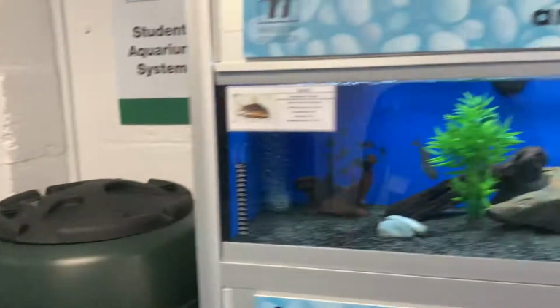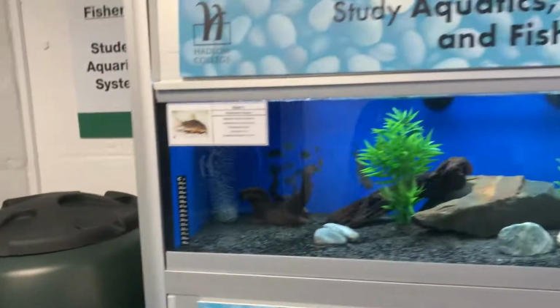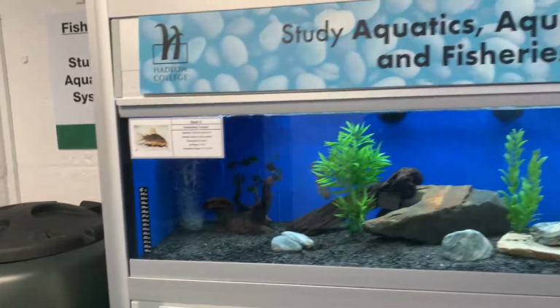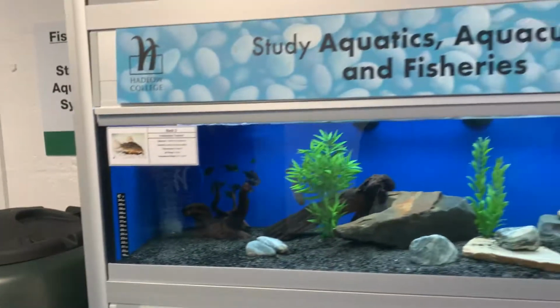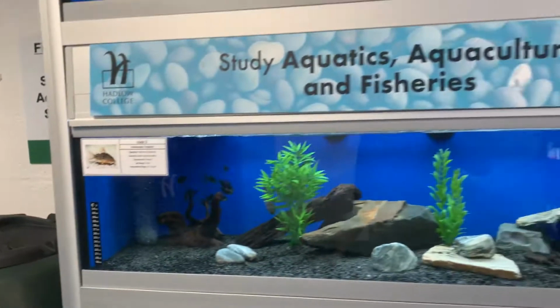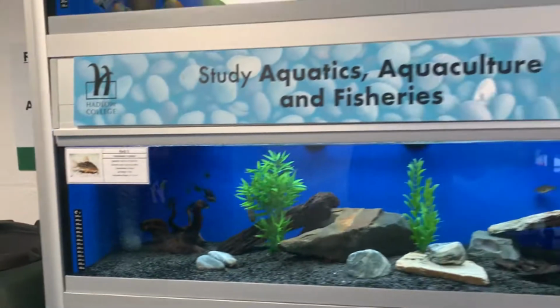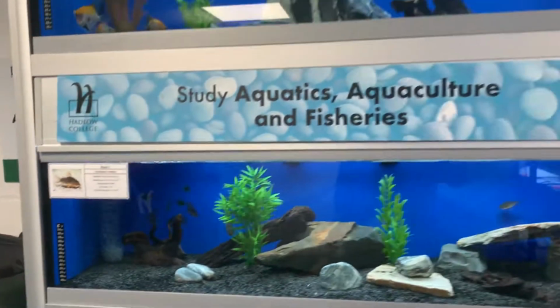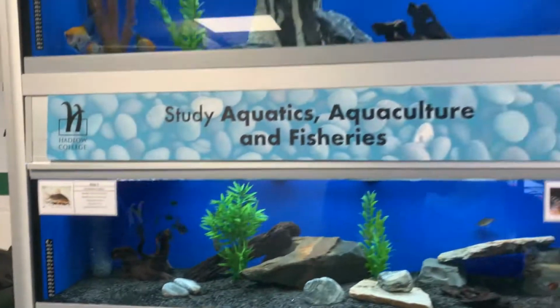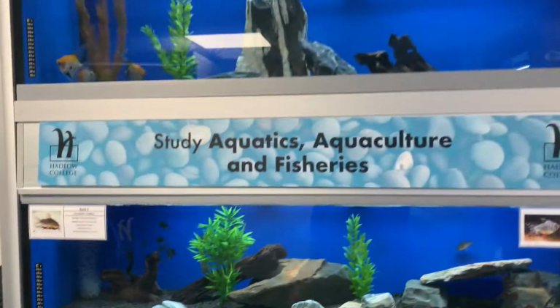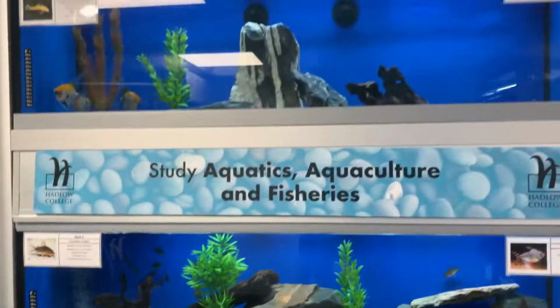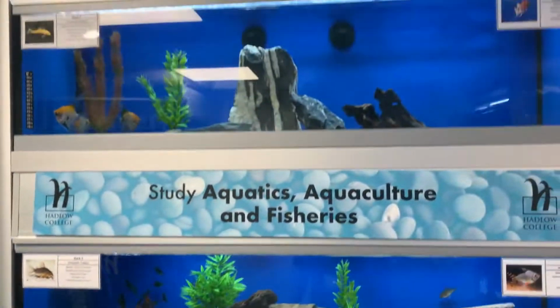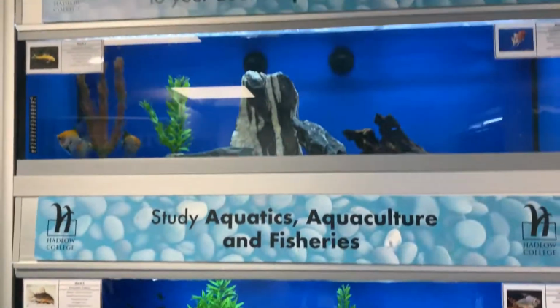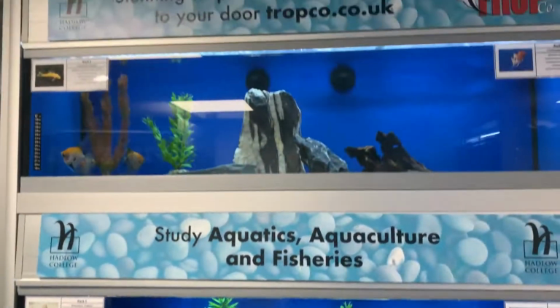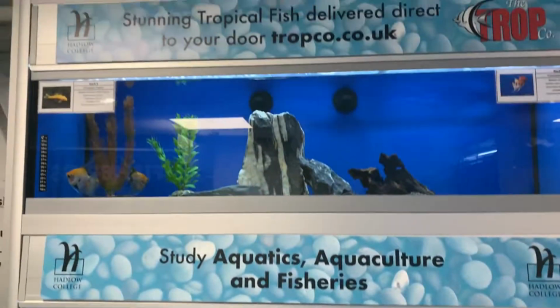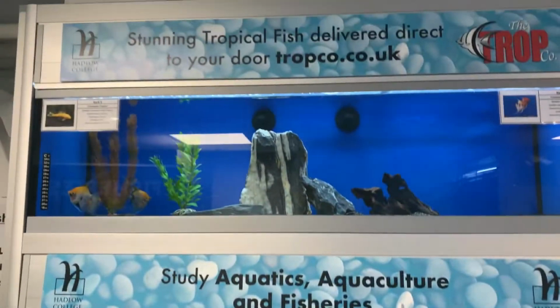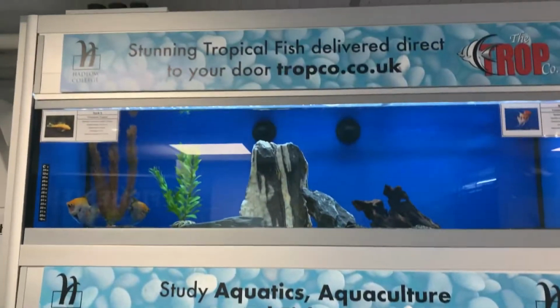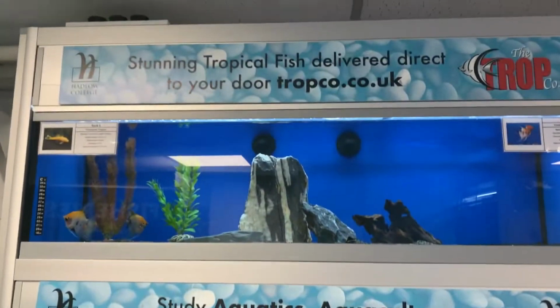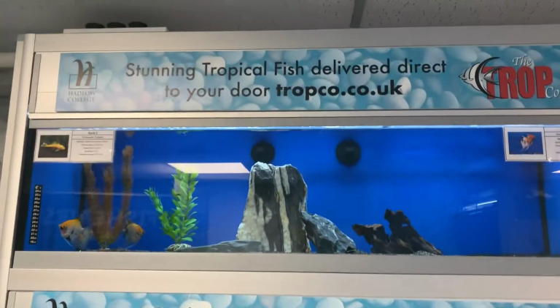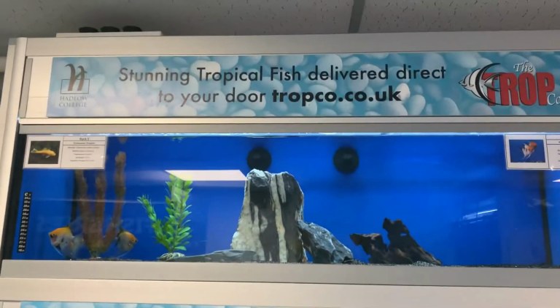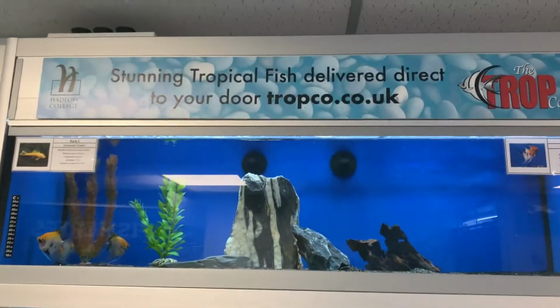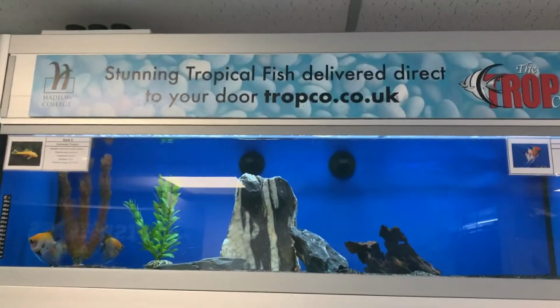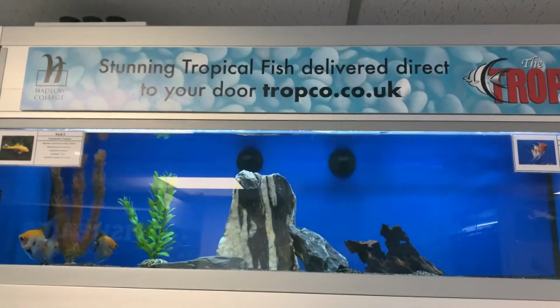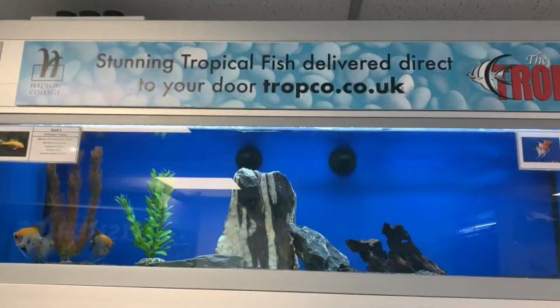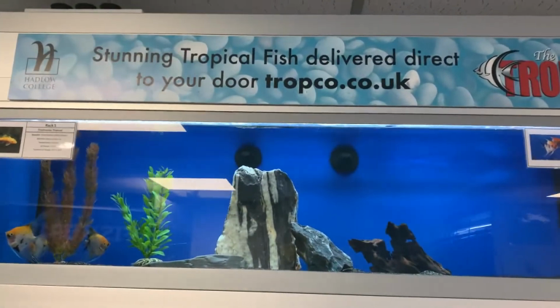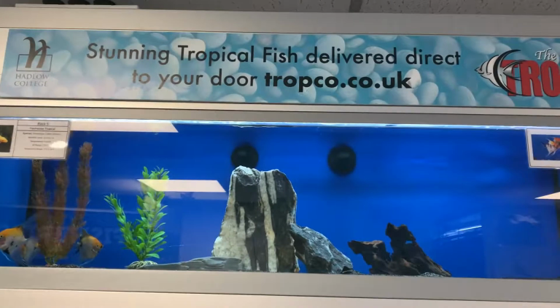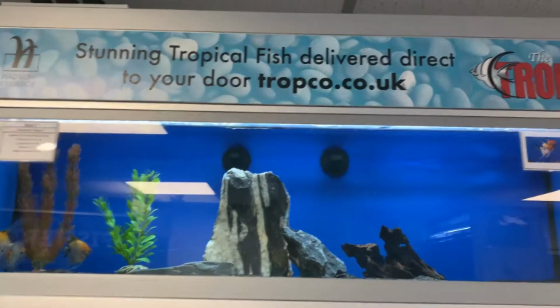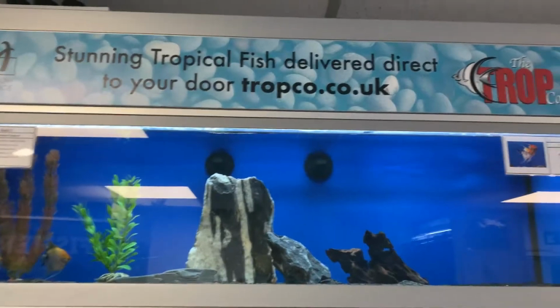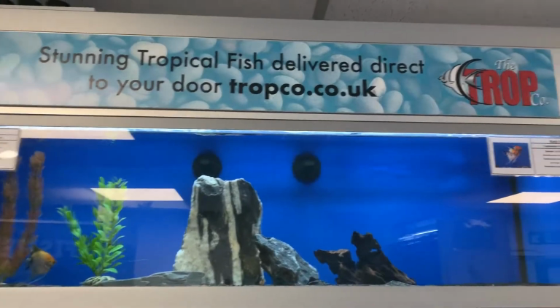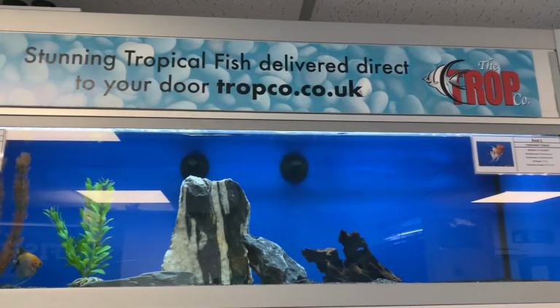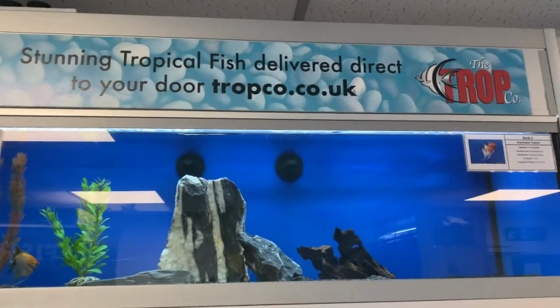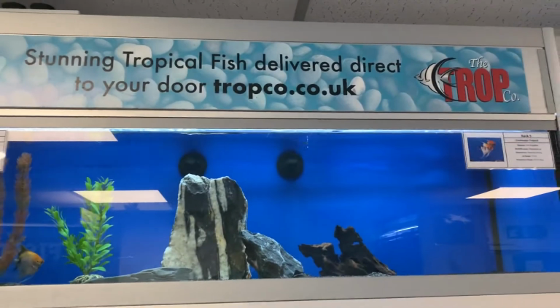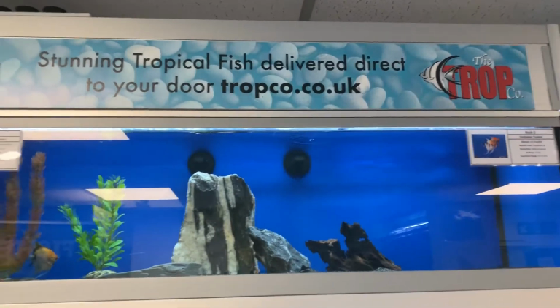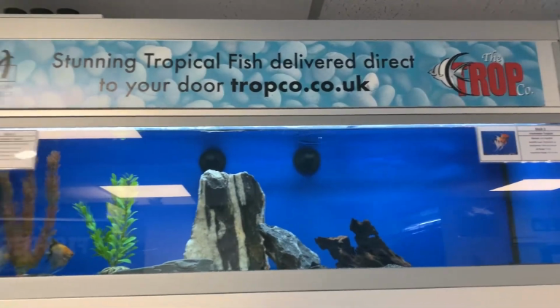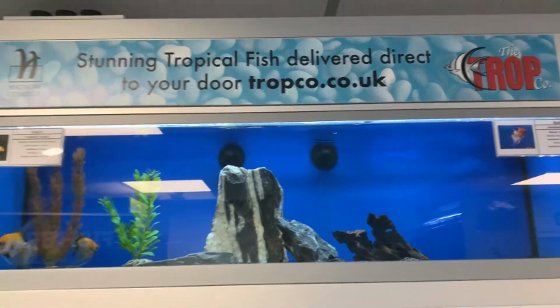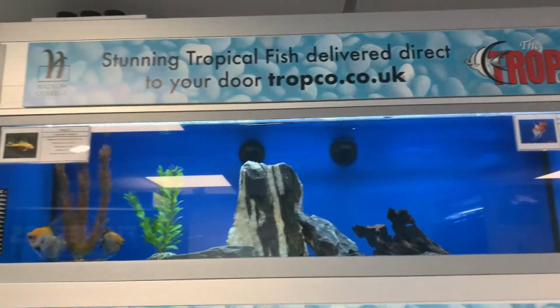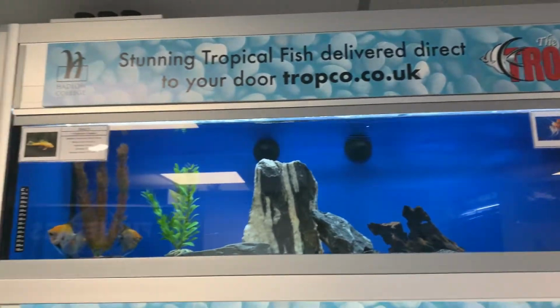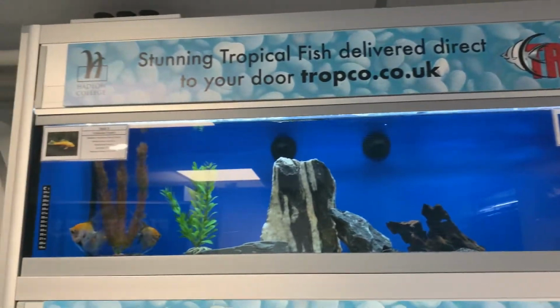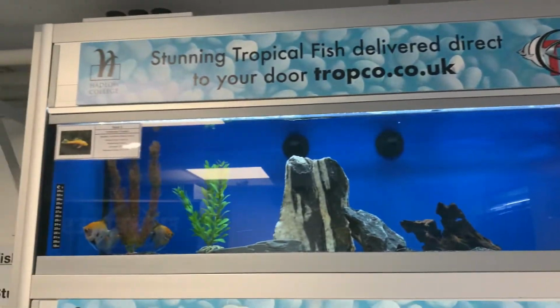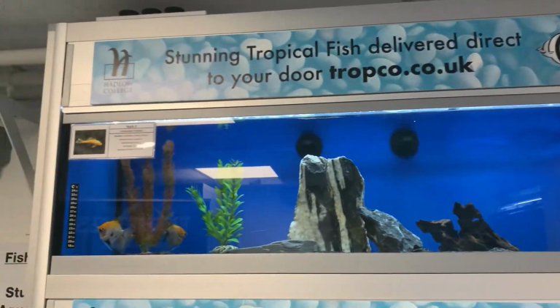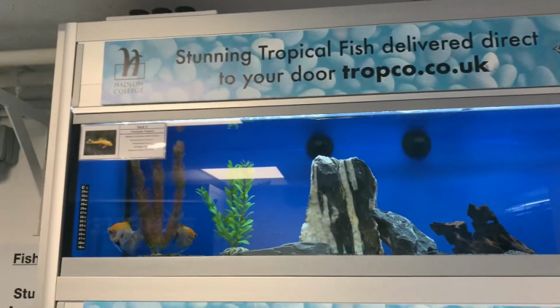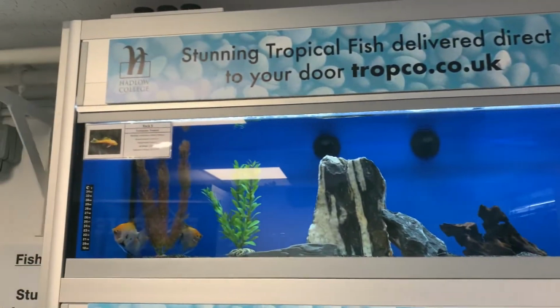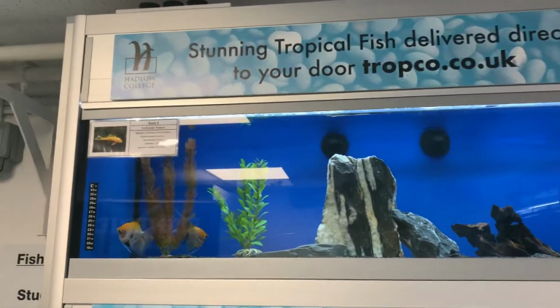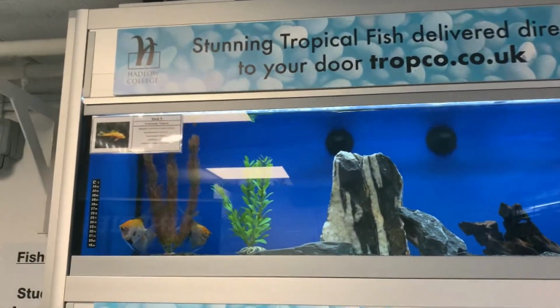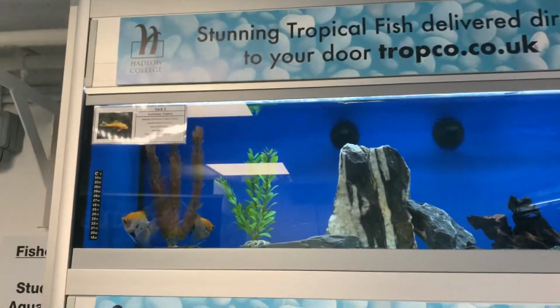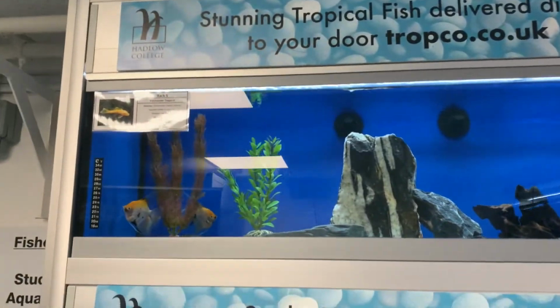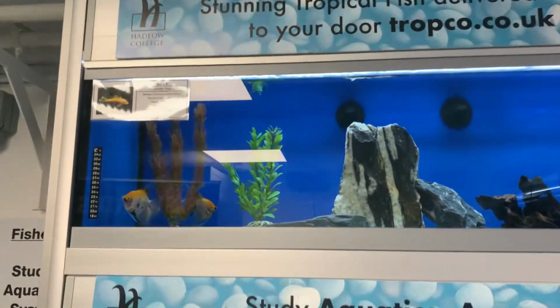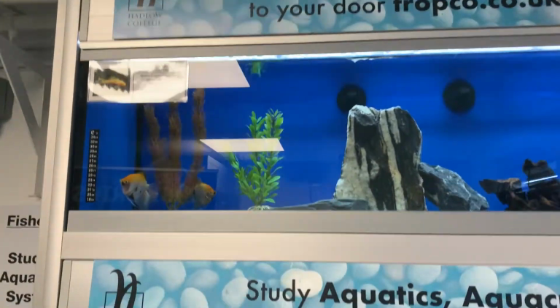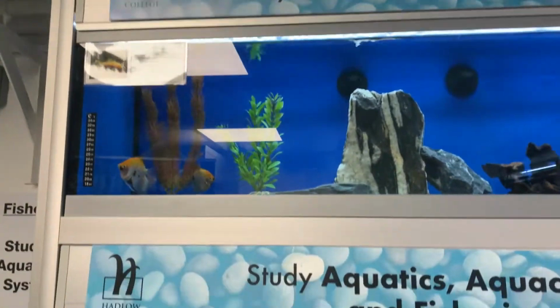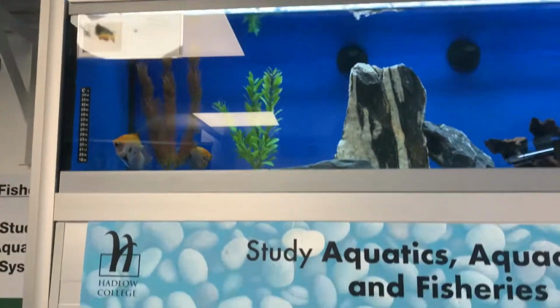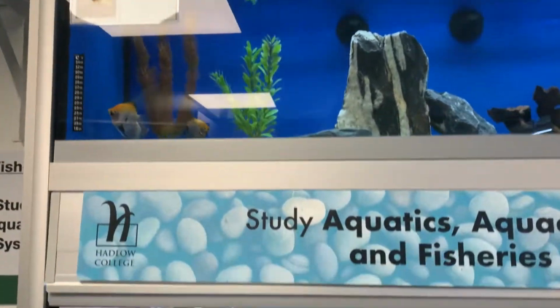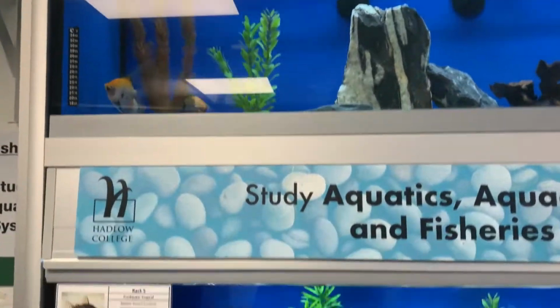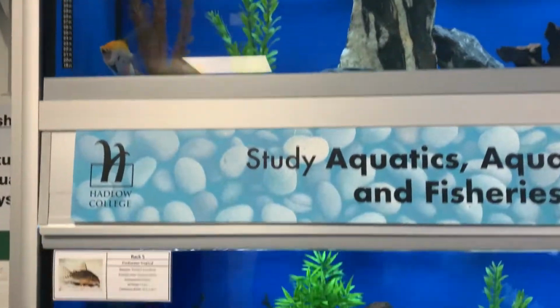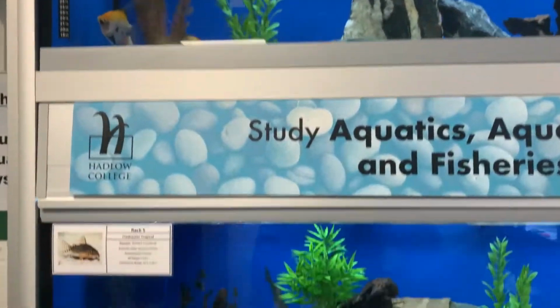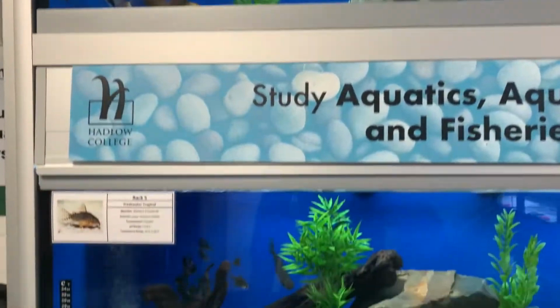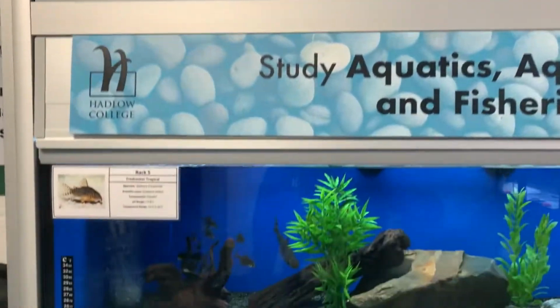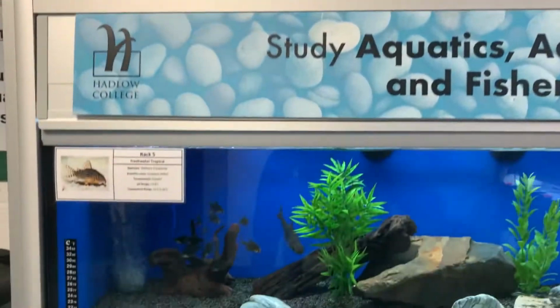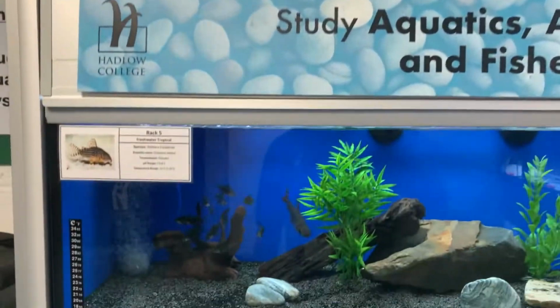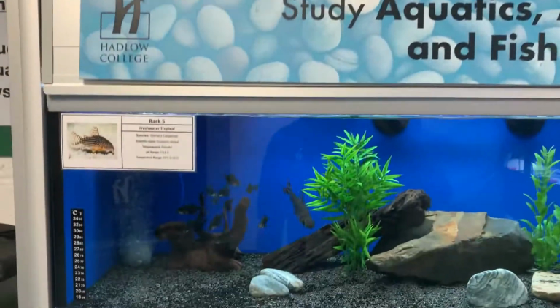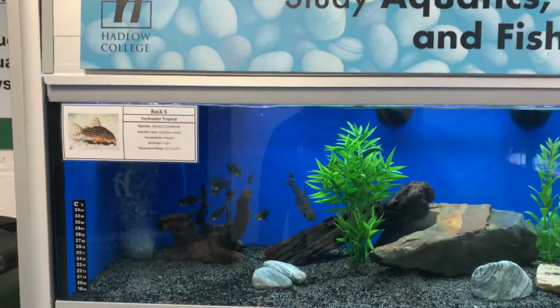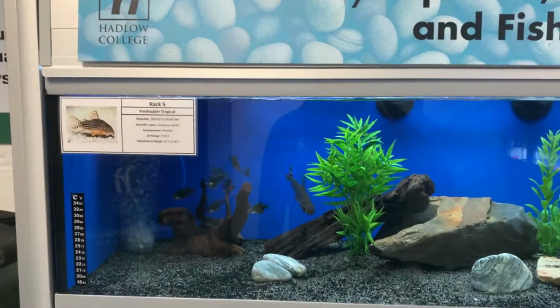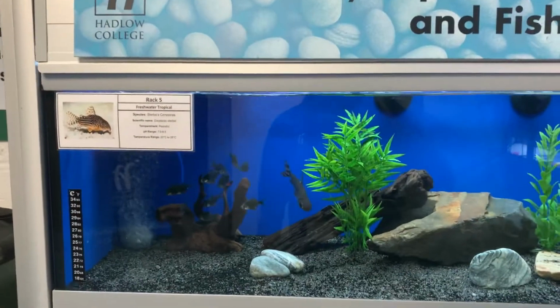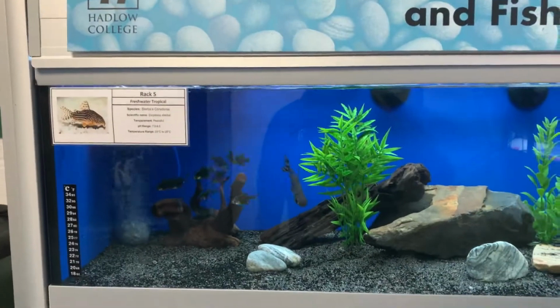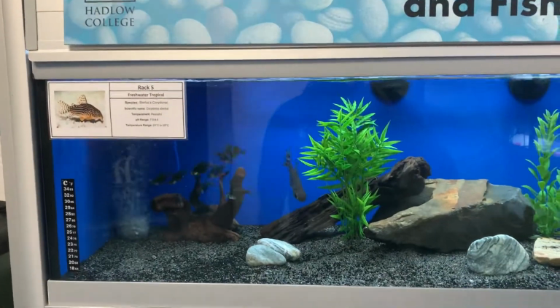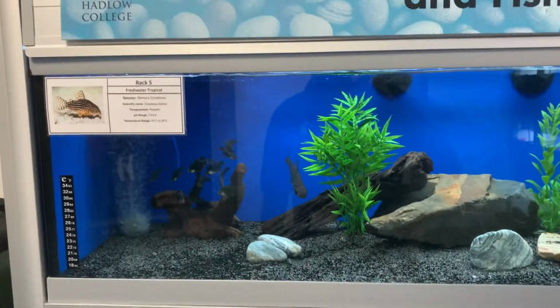We'll then continue with the theme — all sponsored by TROPCO. So these fish are supplied by TROPCO. Thank you to TROPCO for helping us out with that.